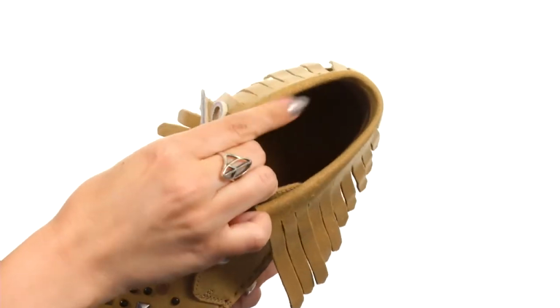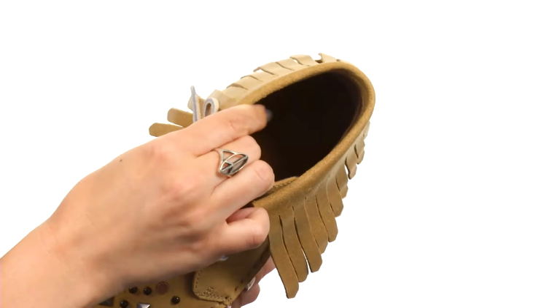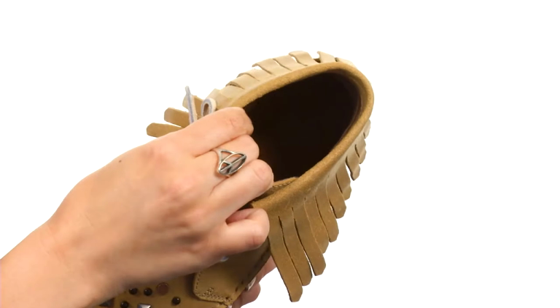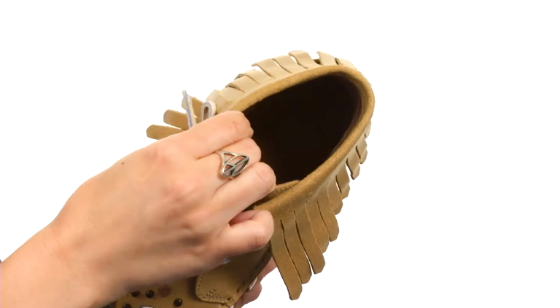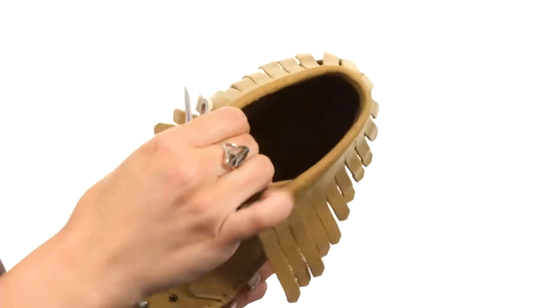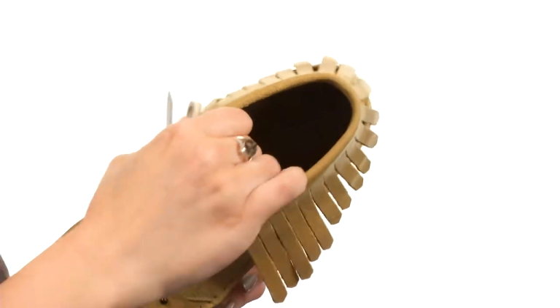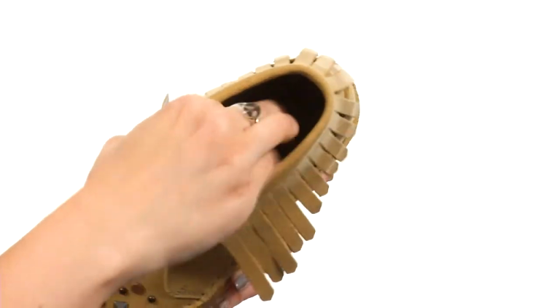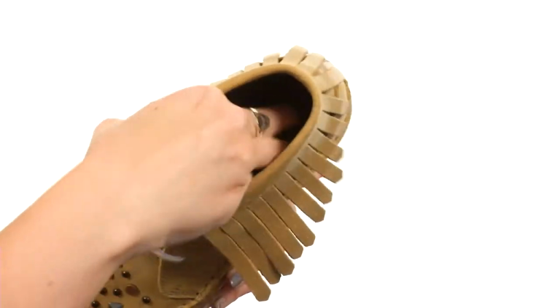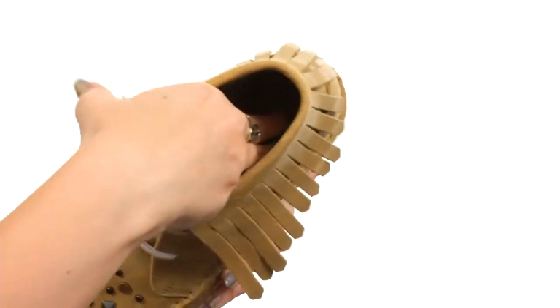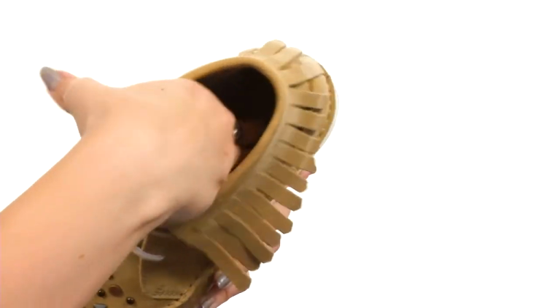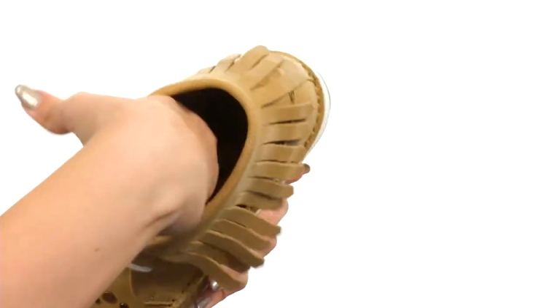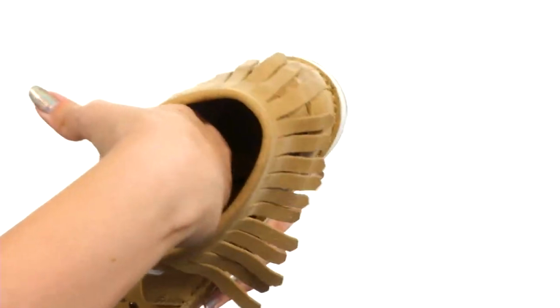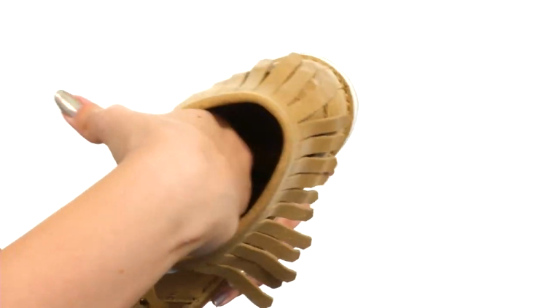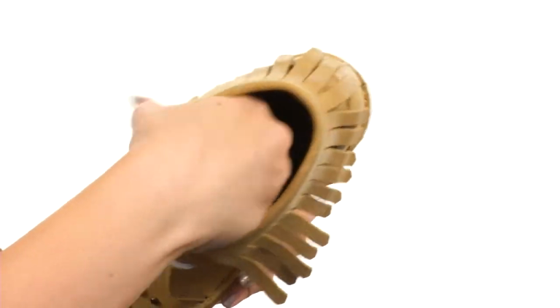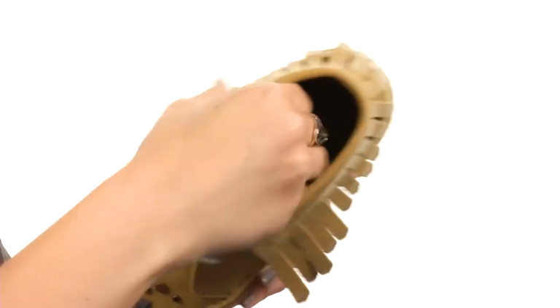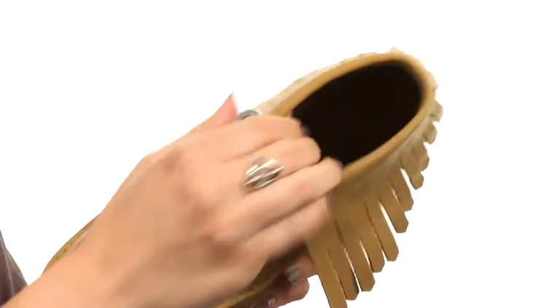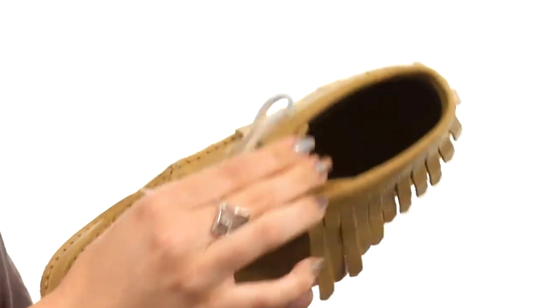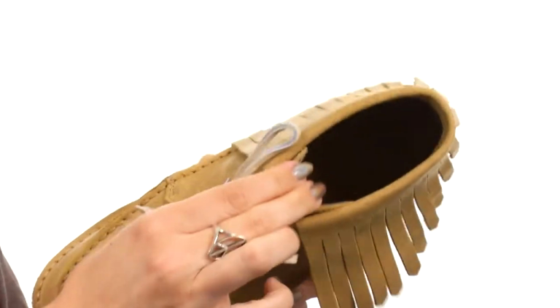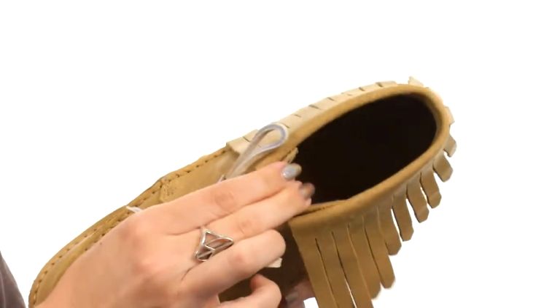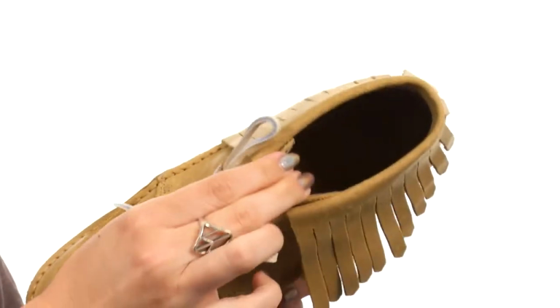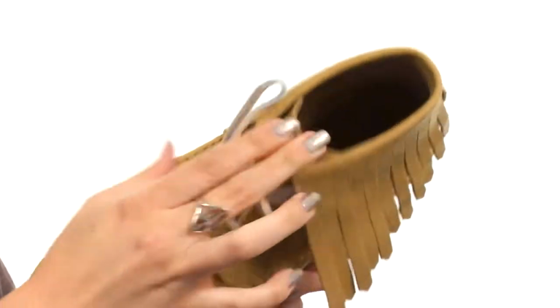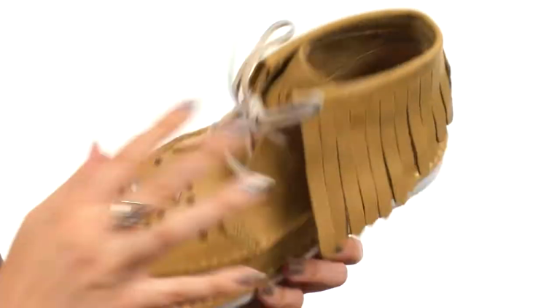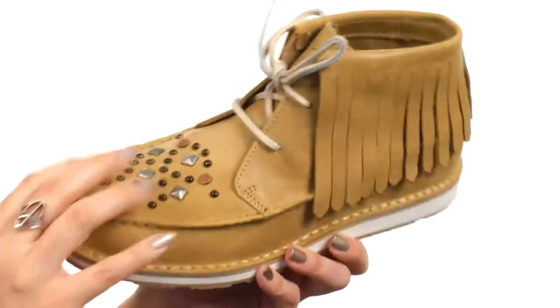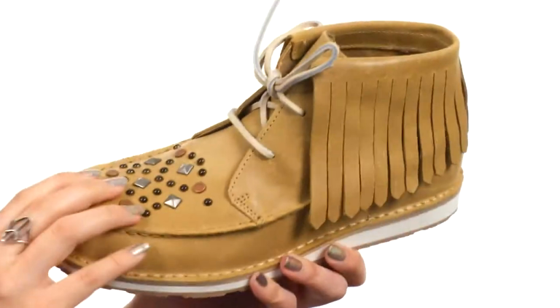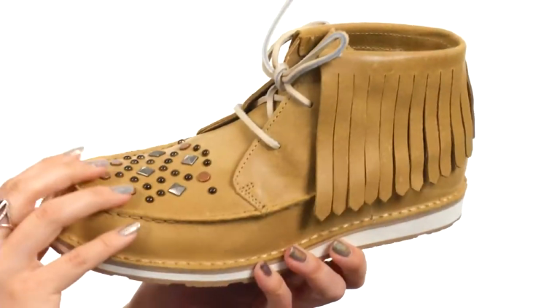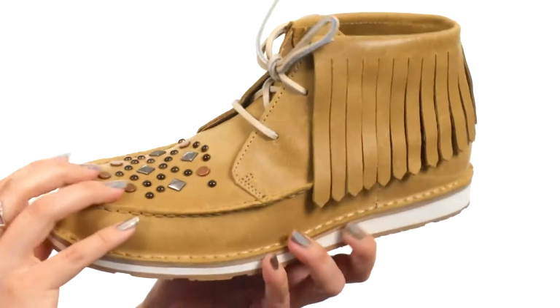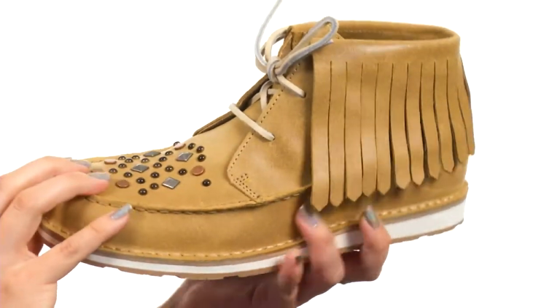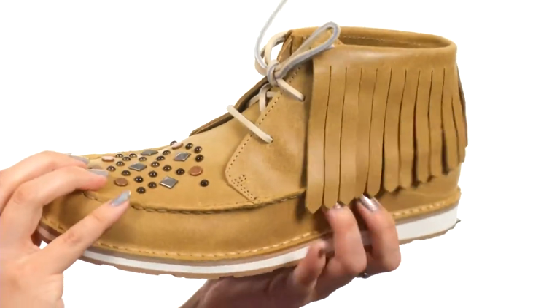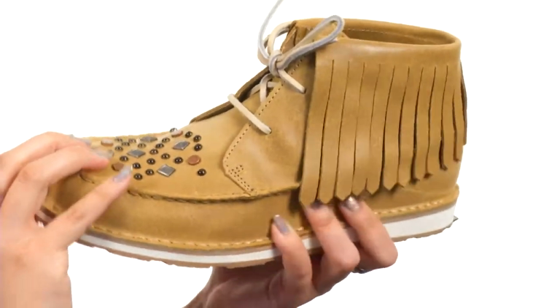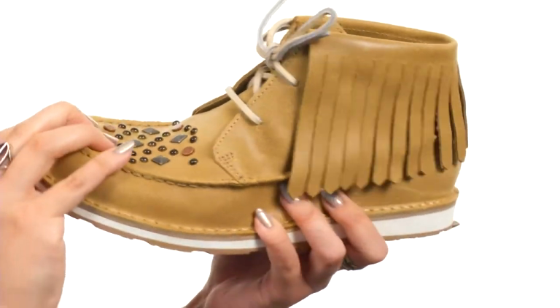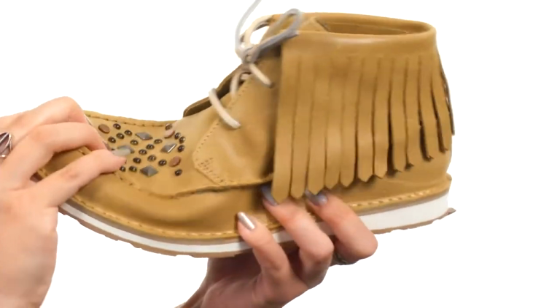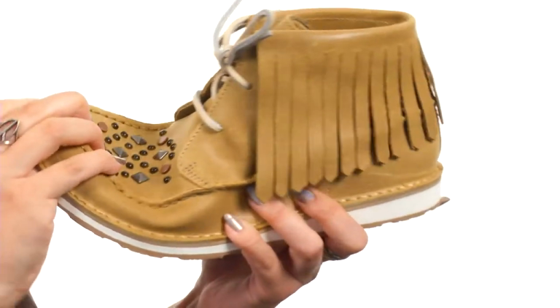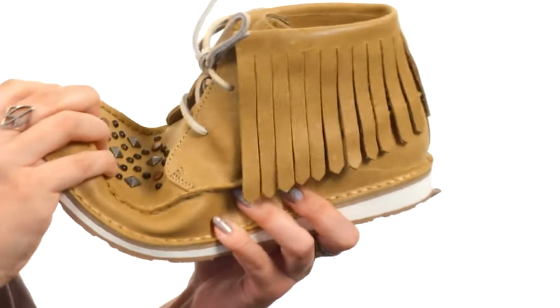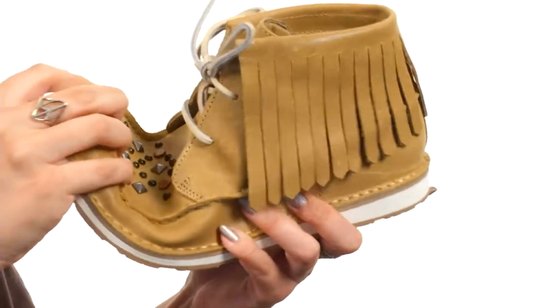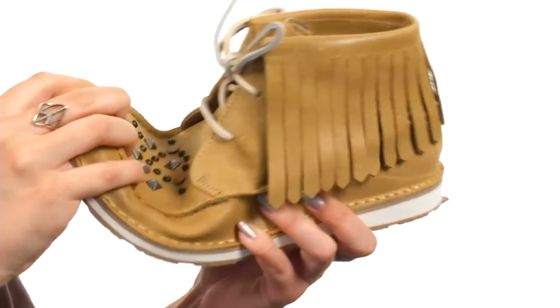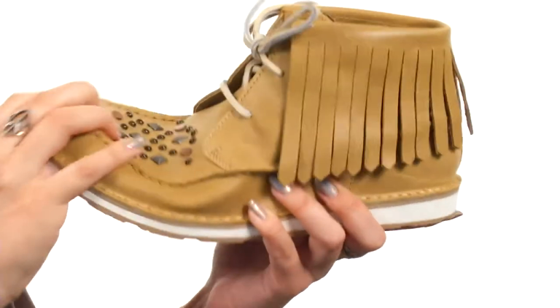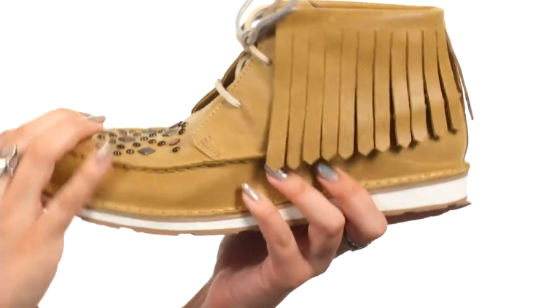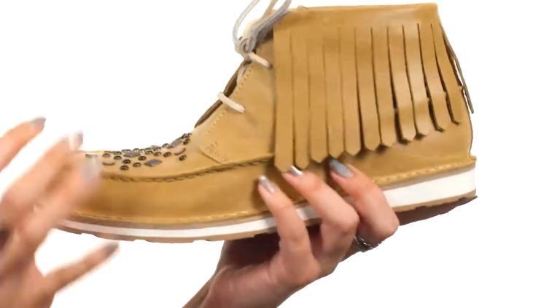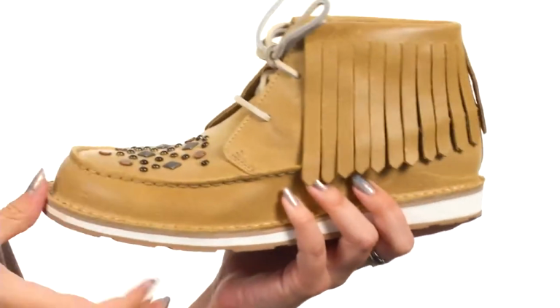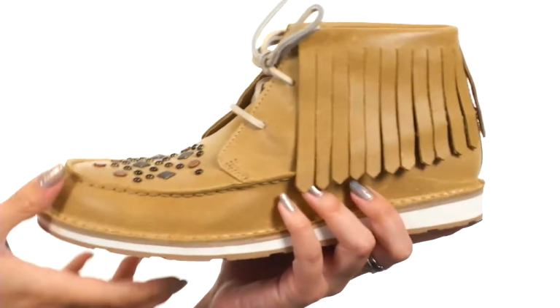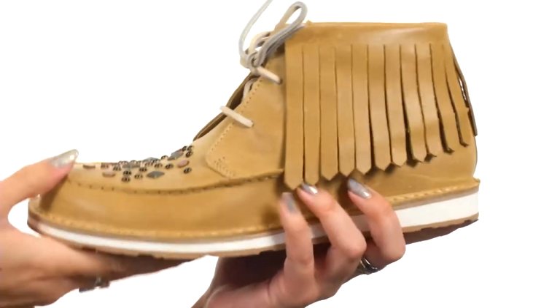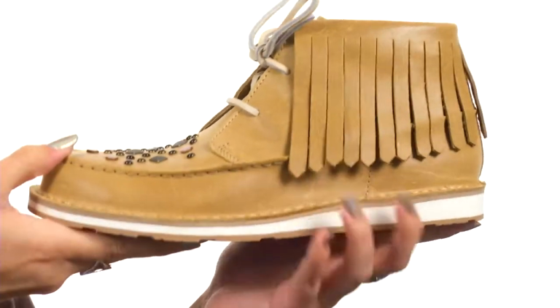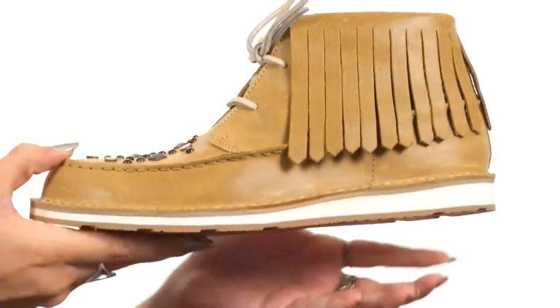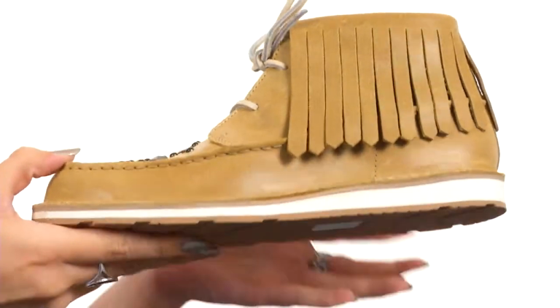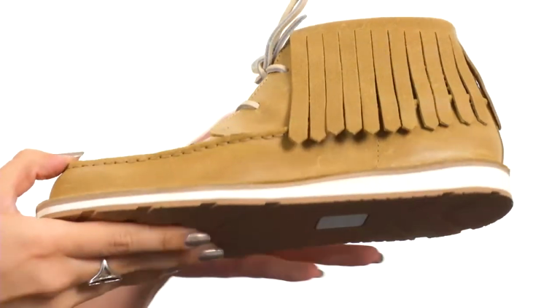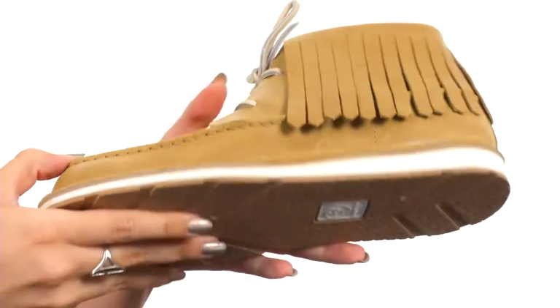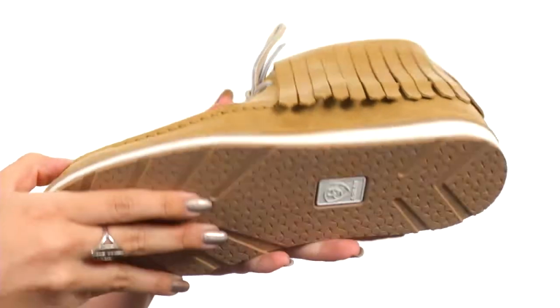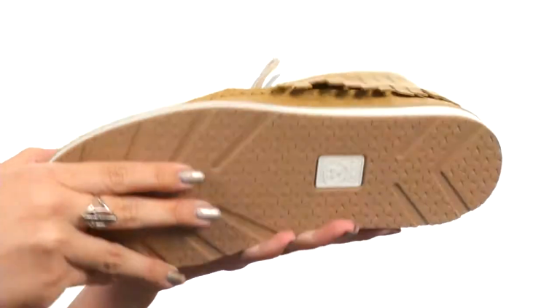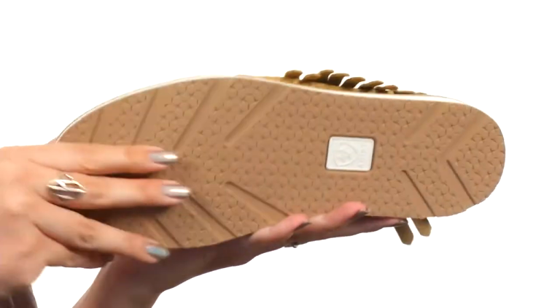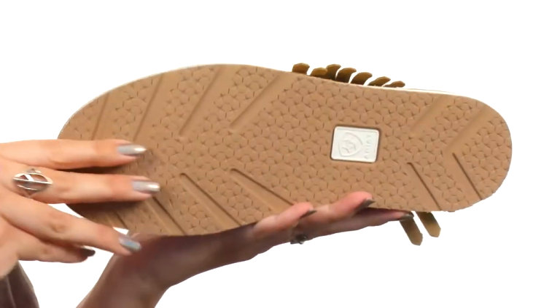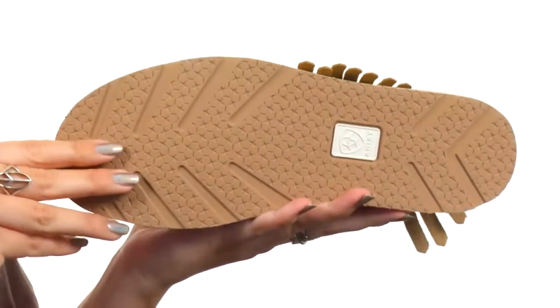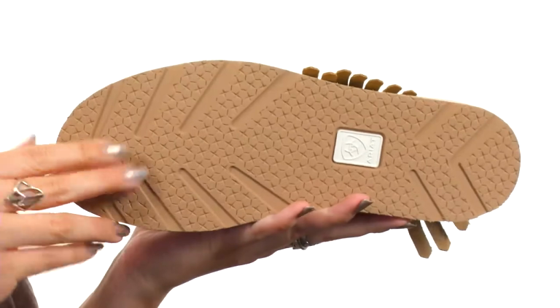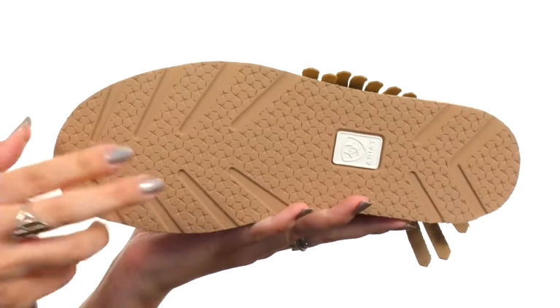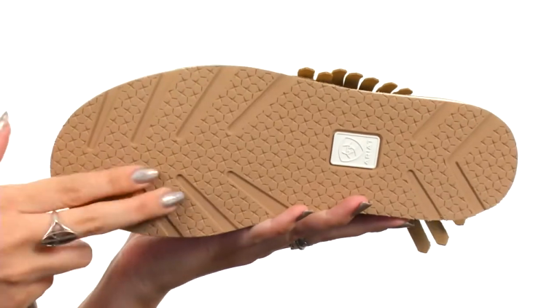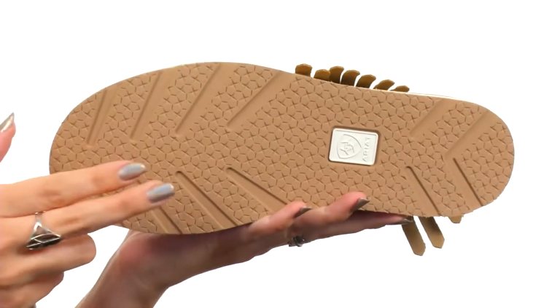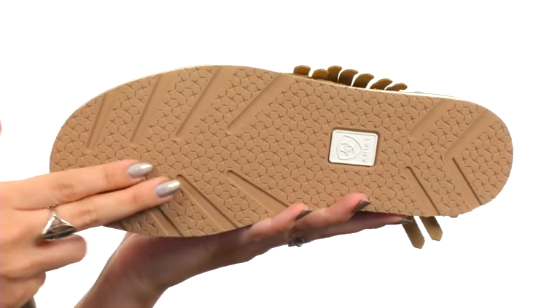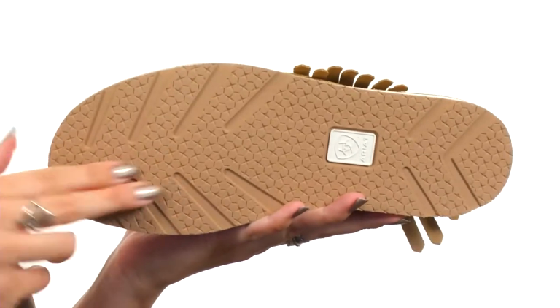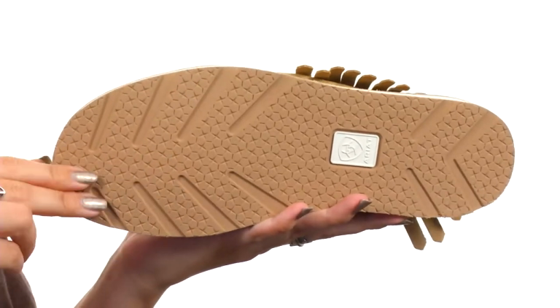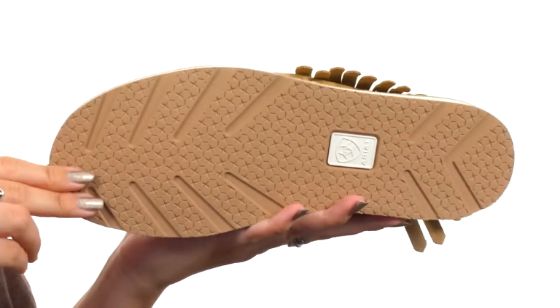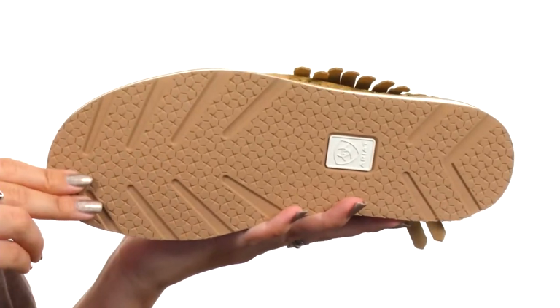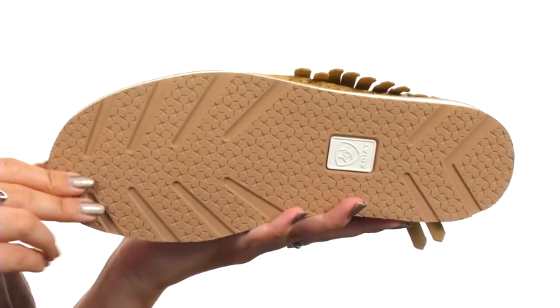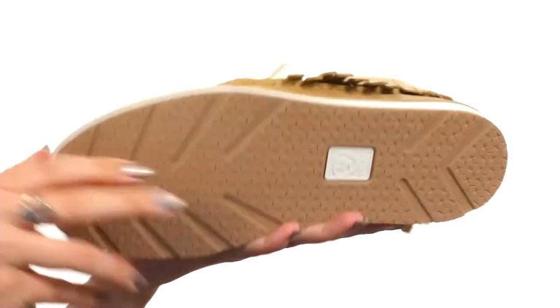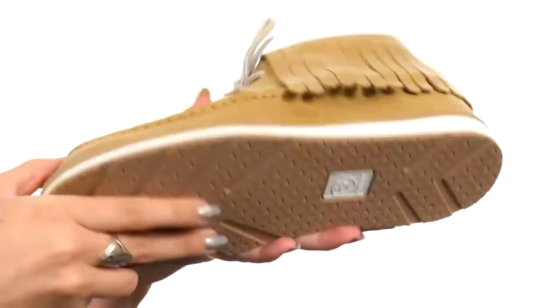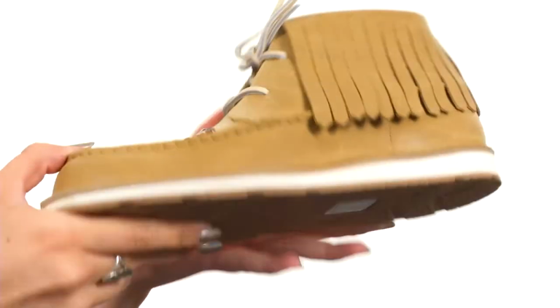It's got leather lining and cushioning in the man-made footbed, nice flexibility, all on top of a DuraTread outsole for awesome traction.